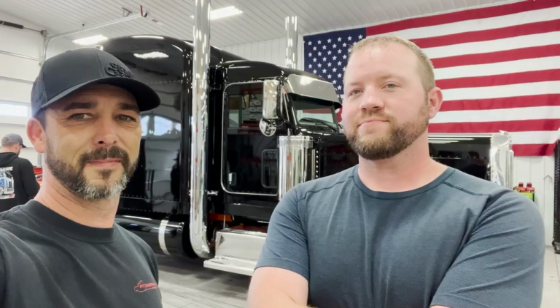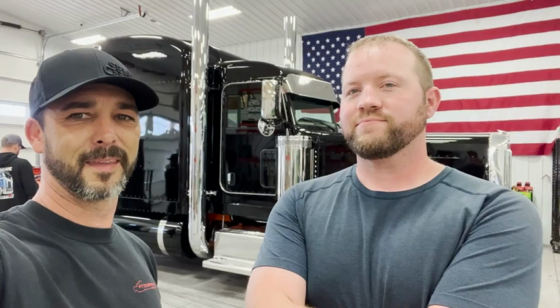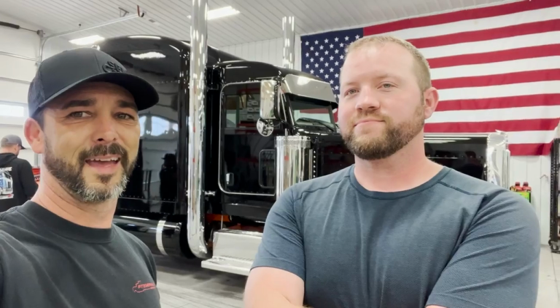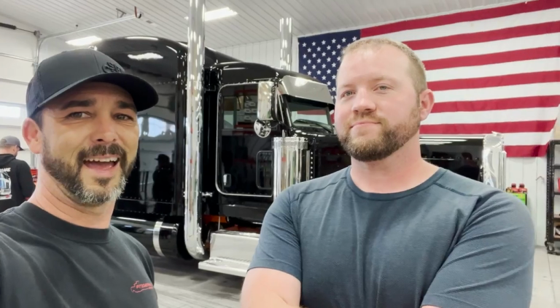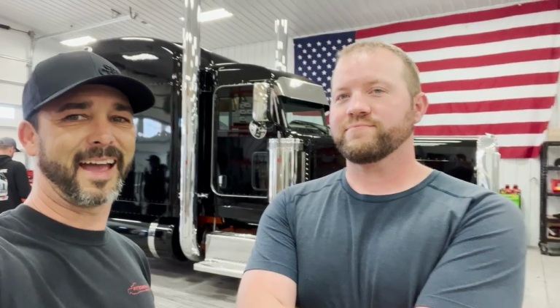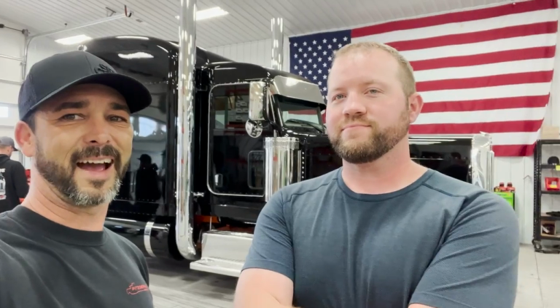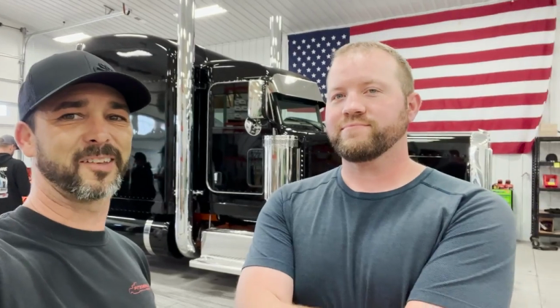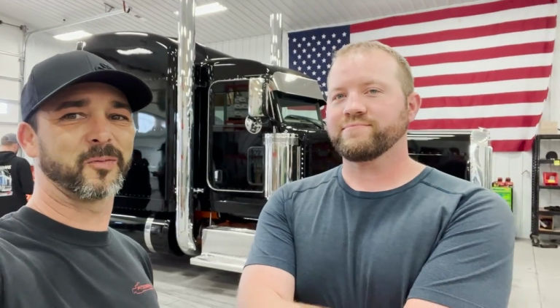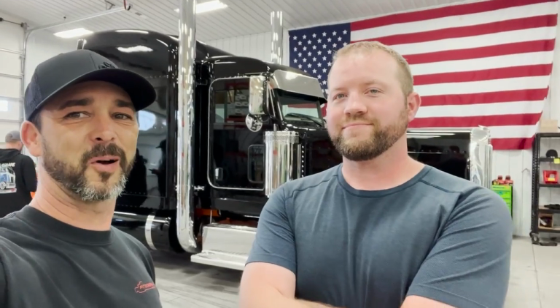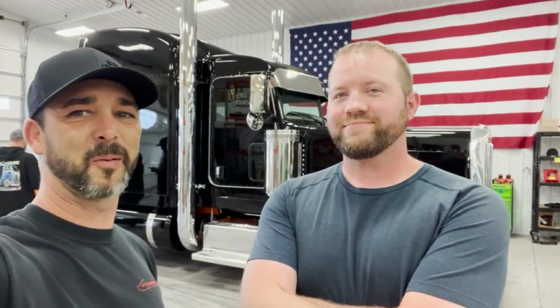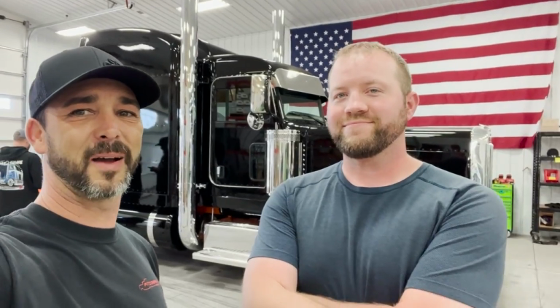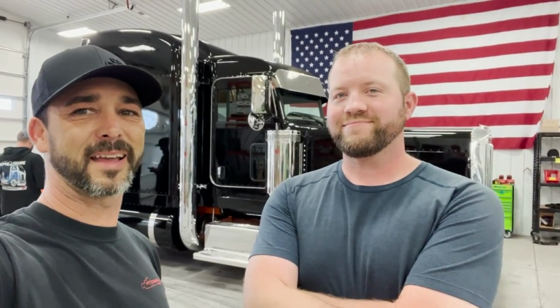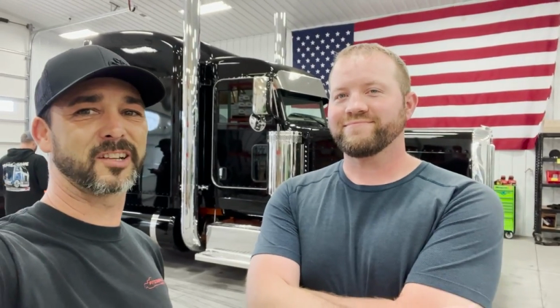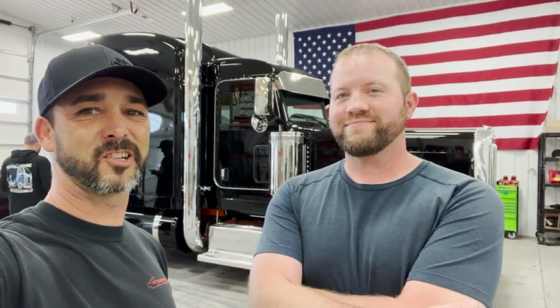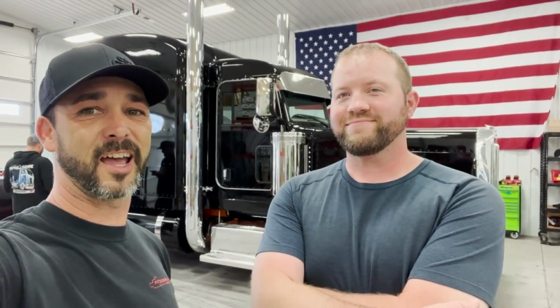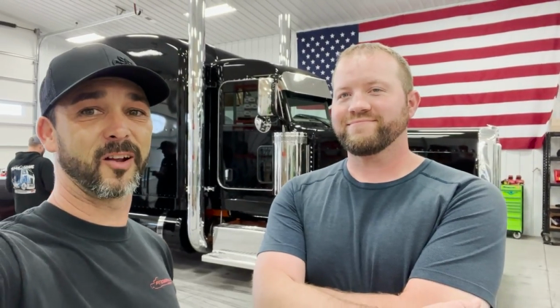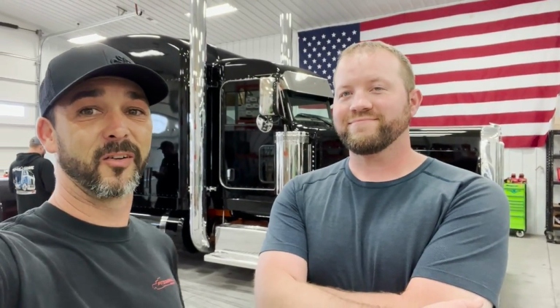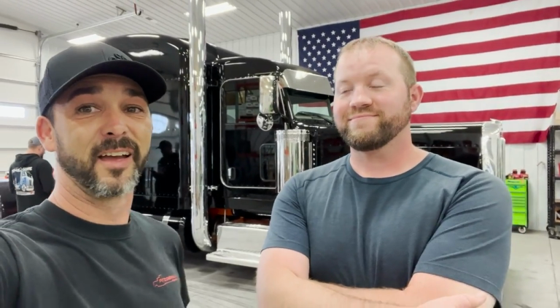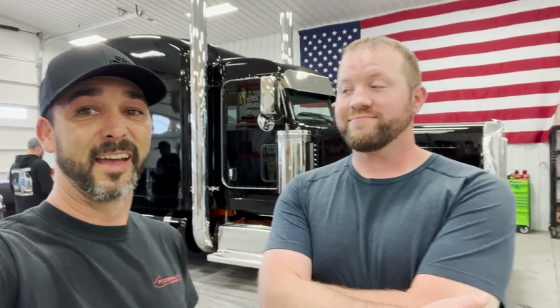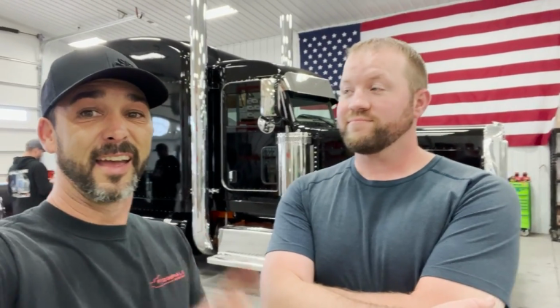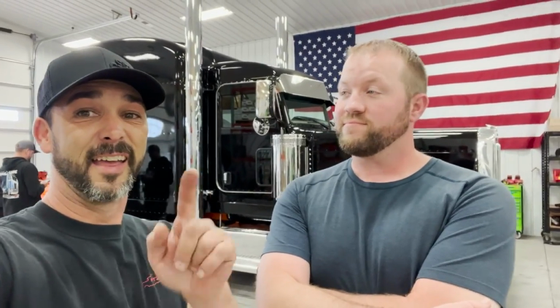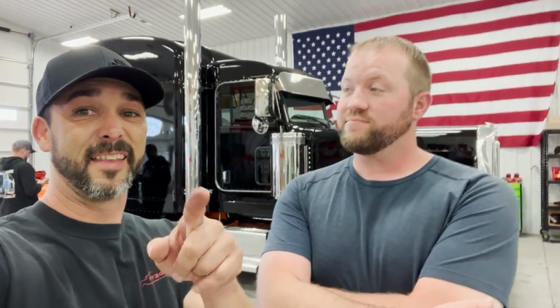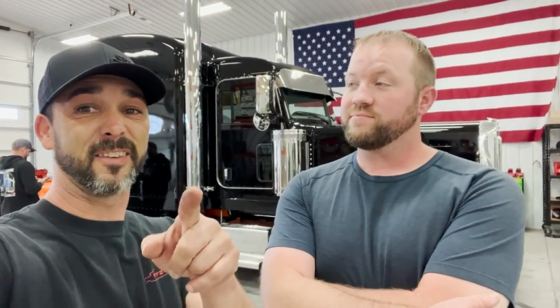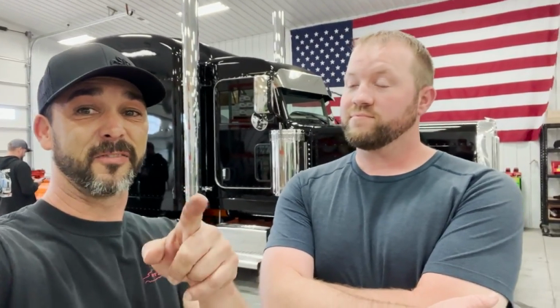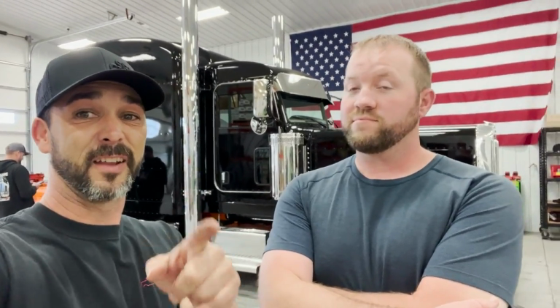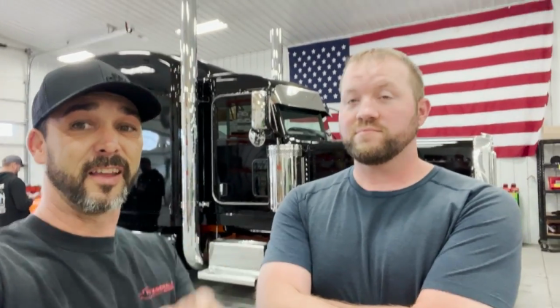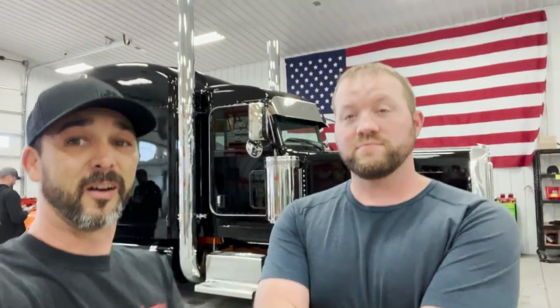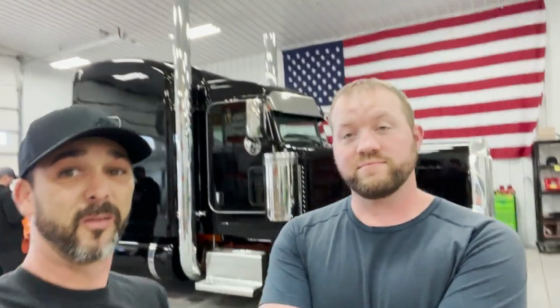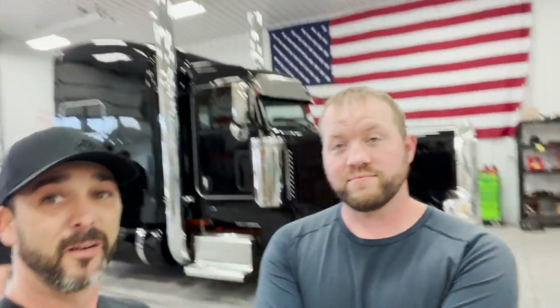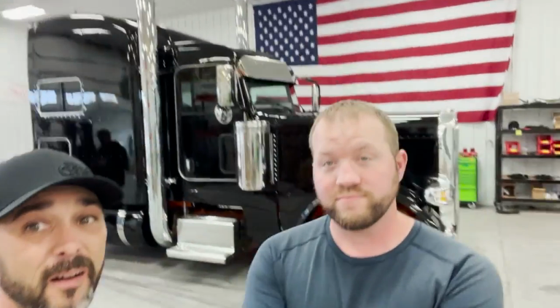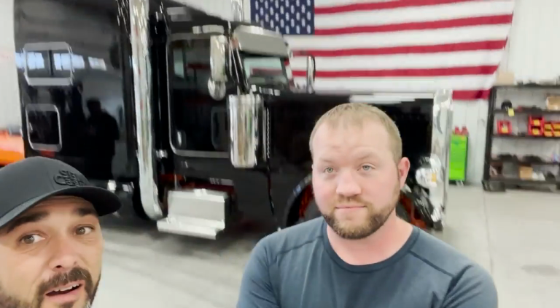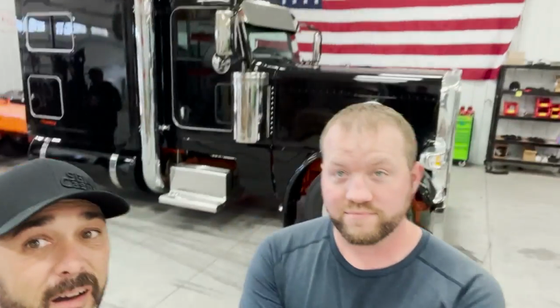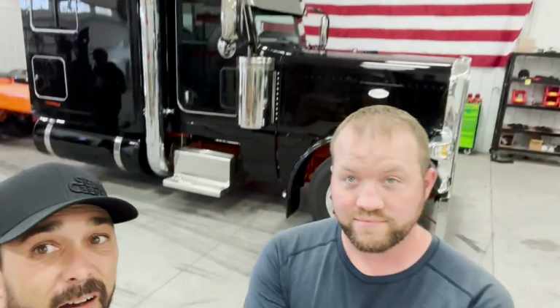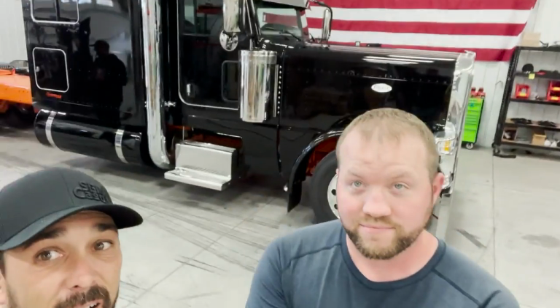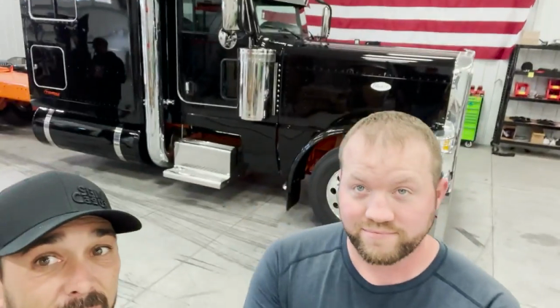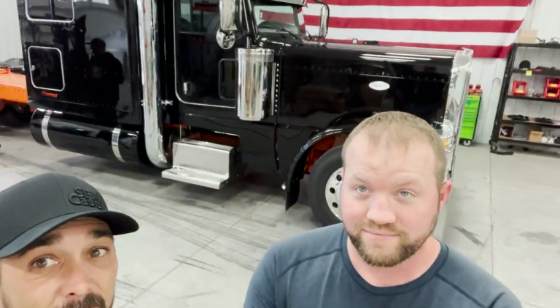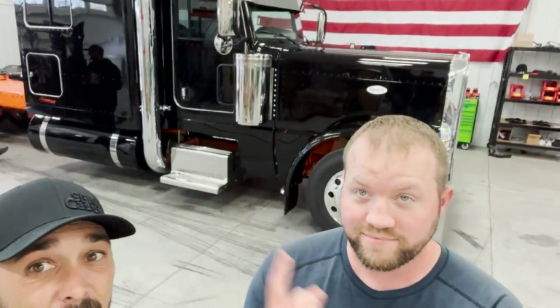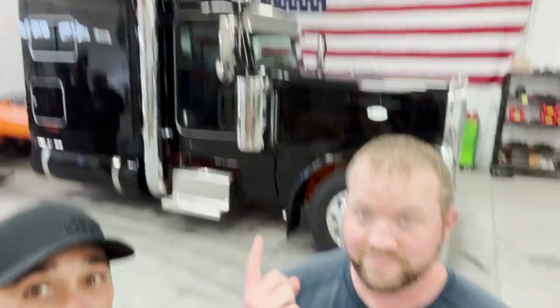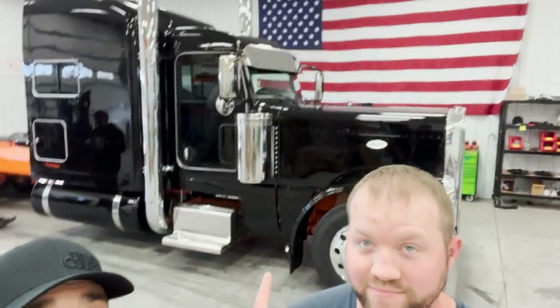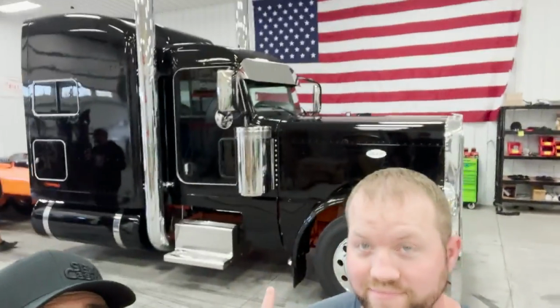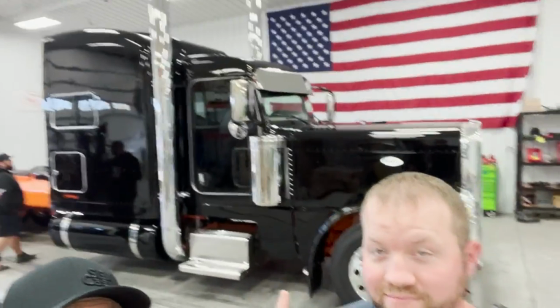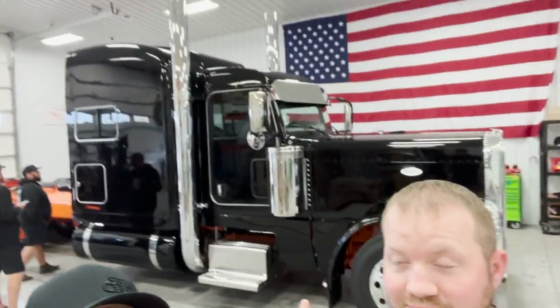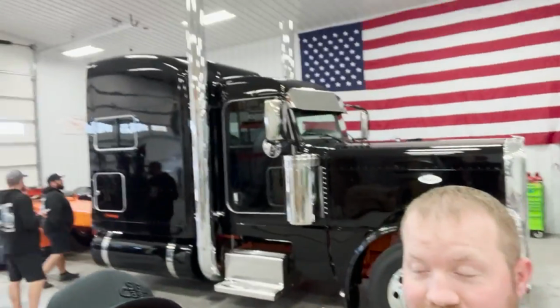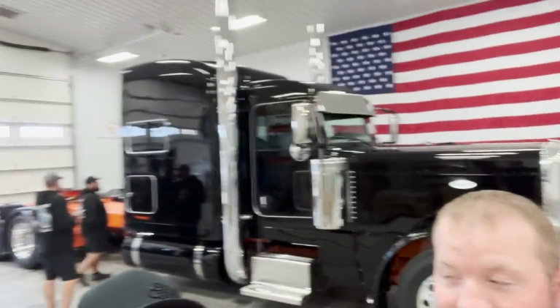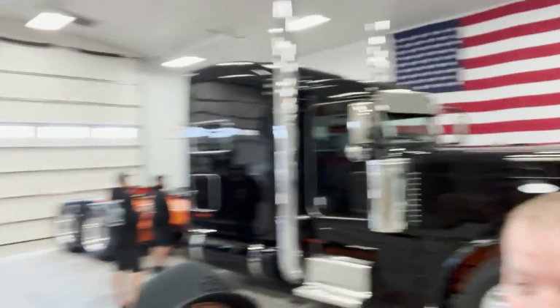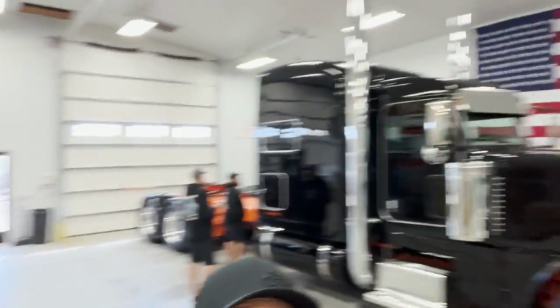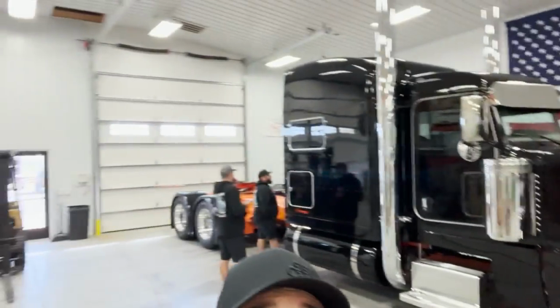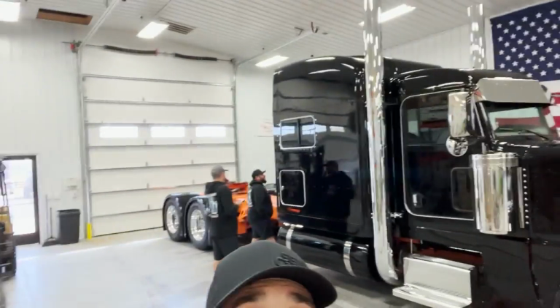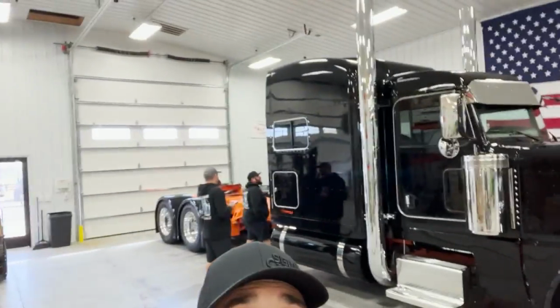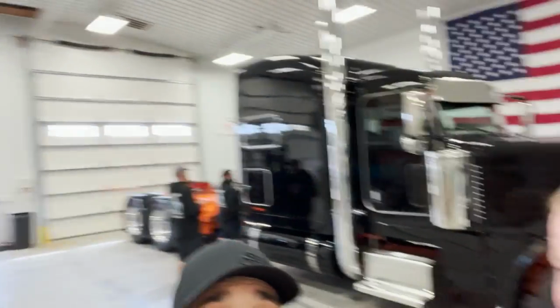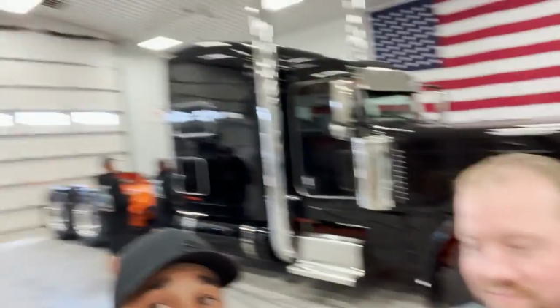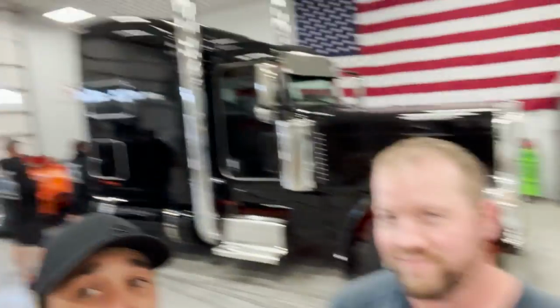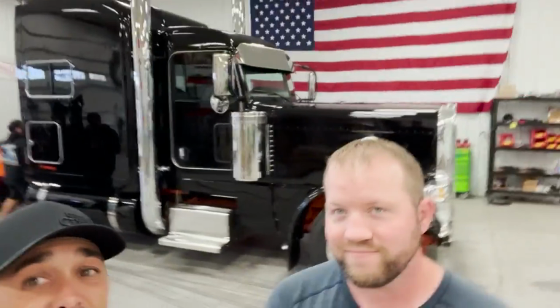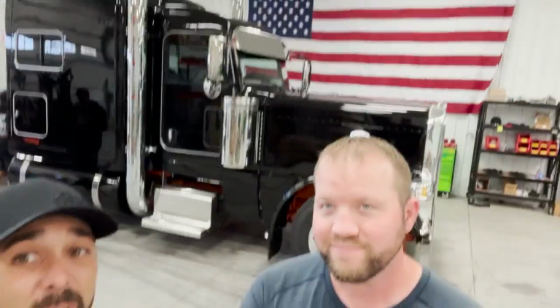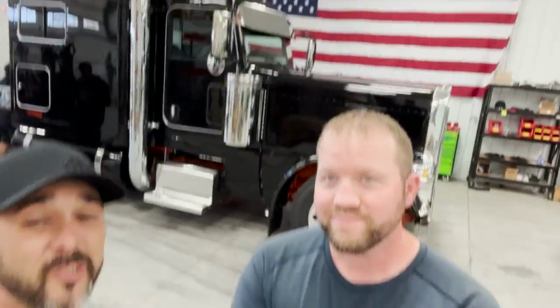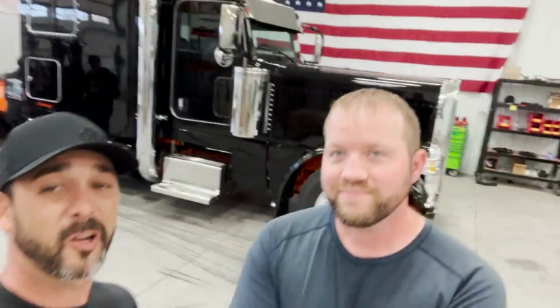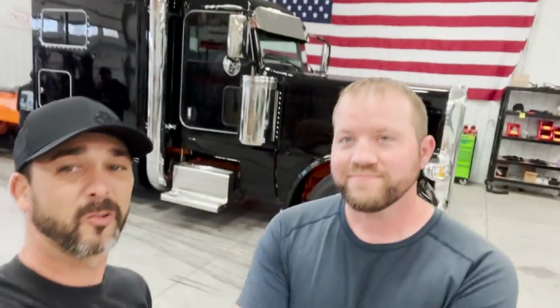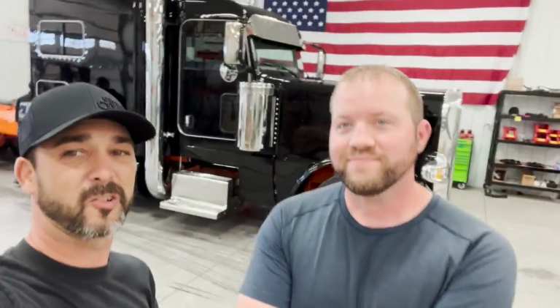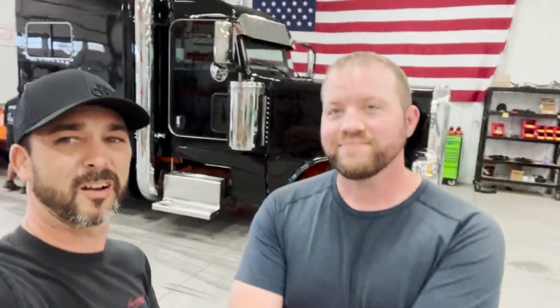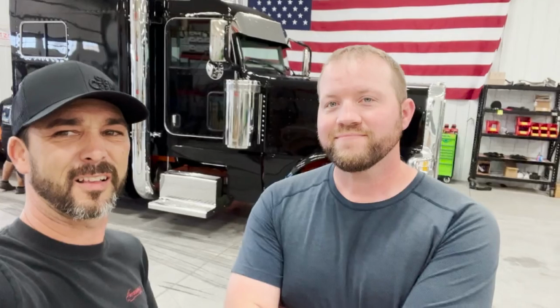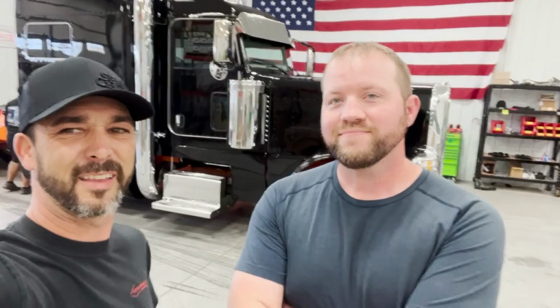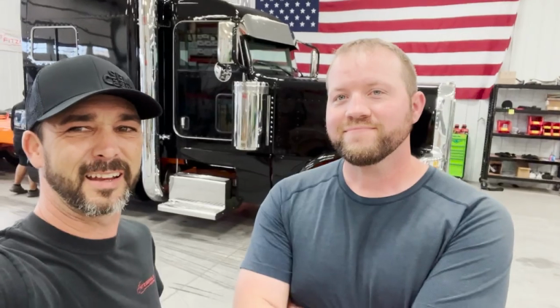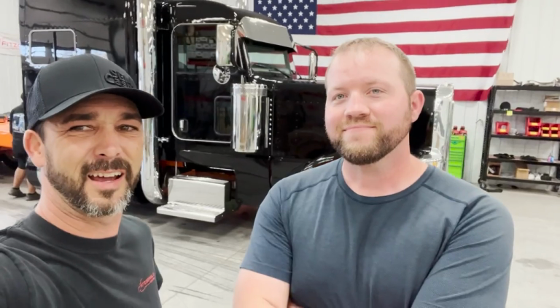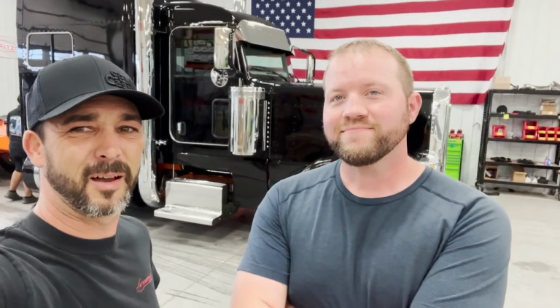Hey guys, welcome back to the channel. In this video, we're getting the old show truck cleaned up.